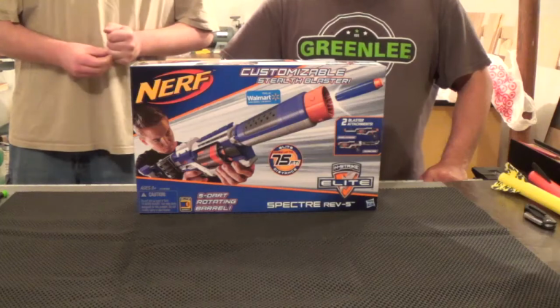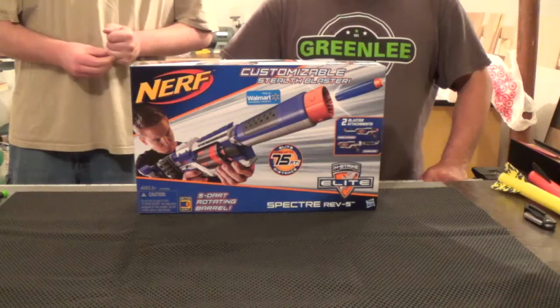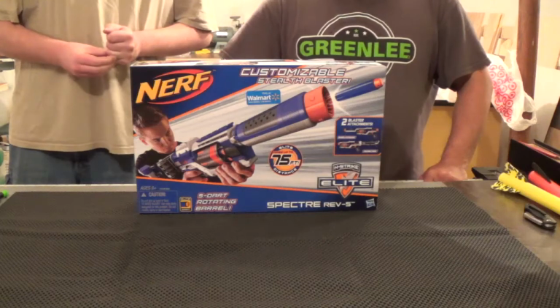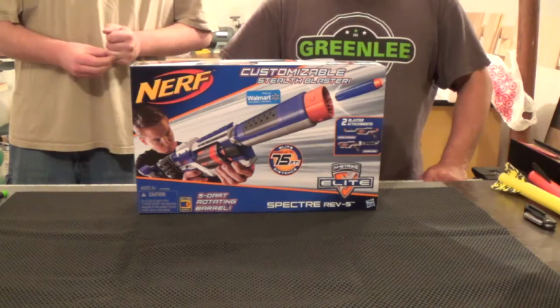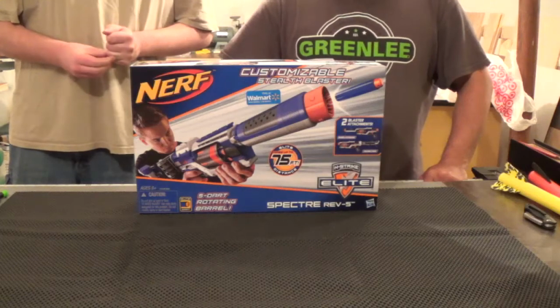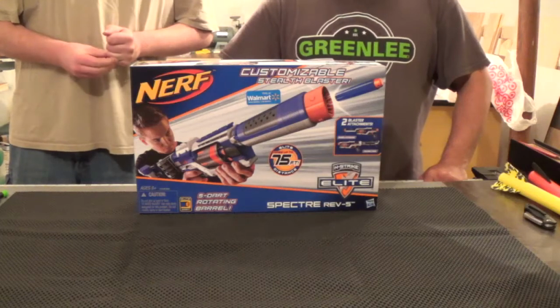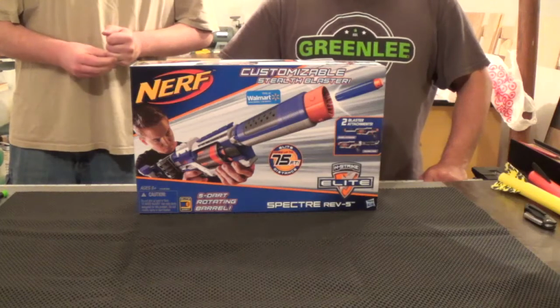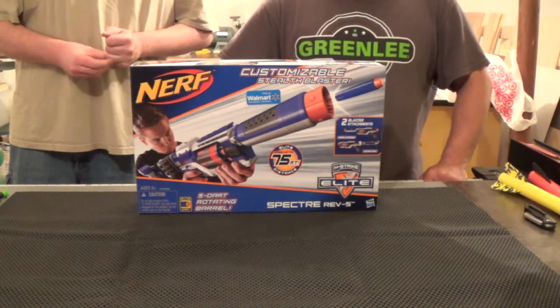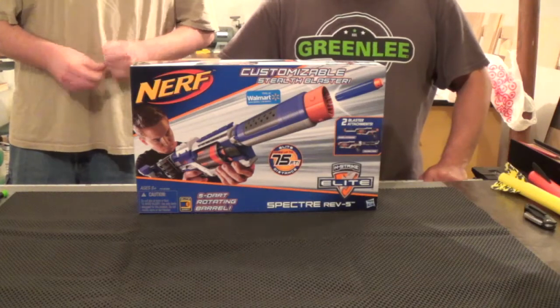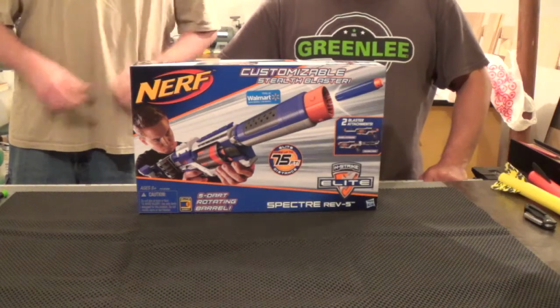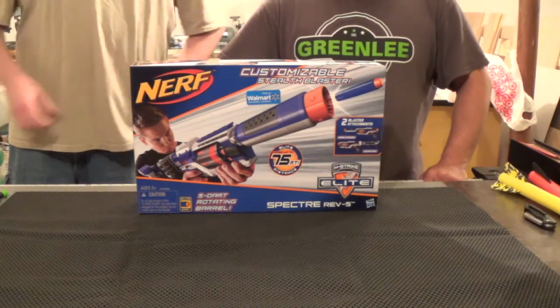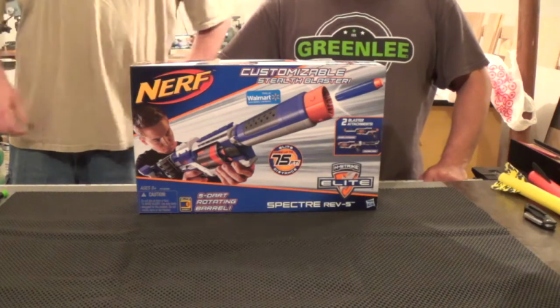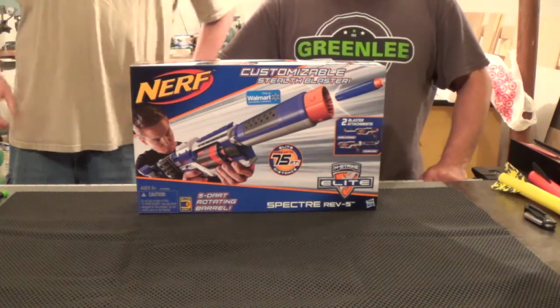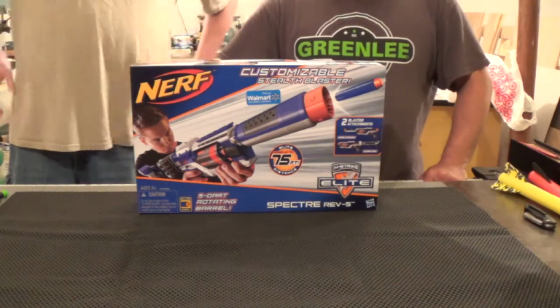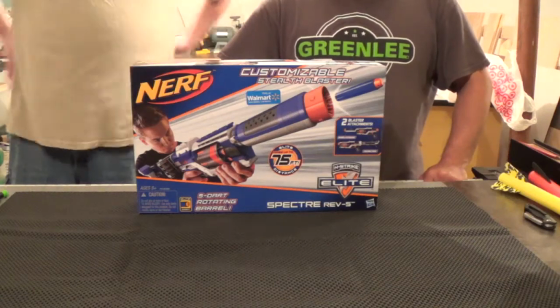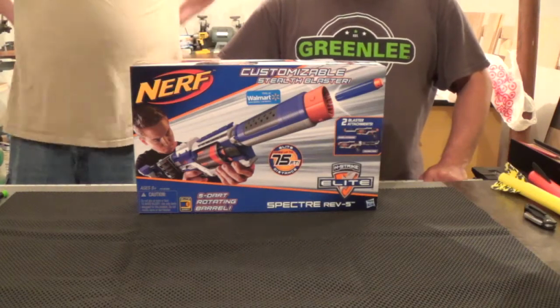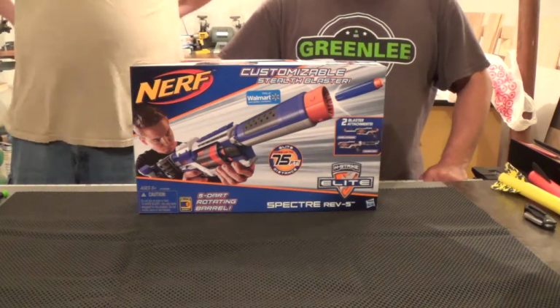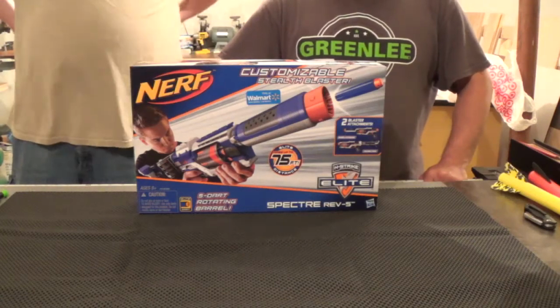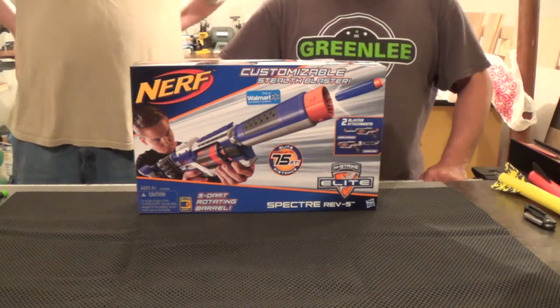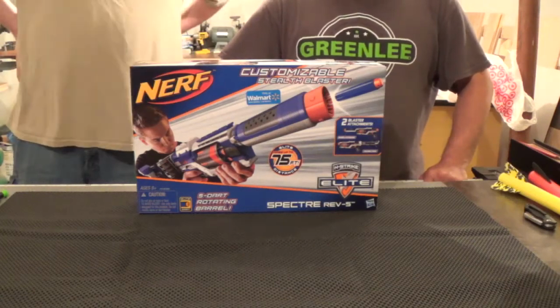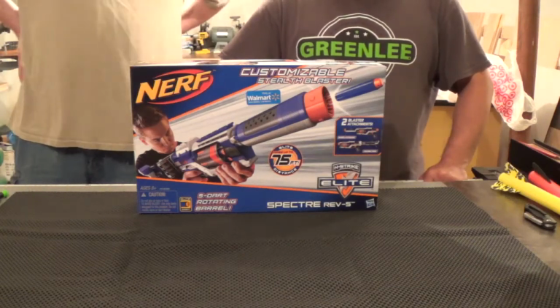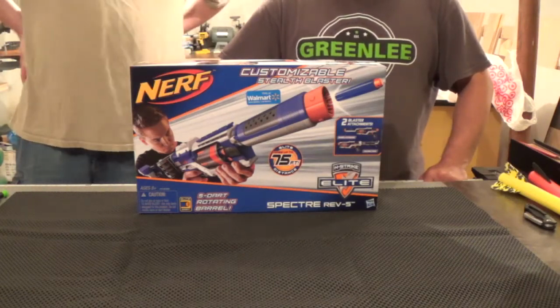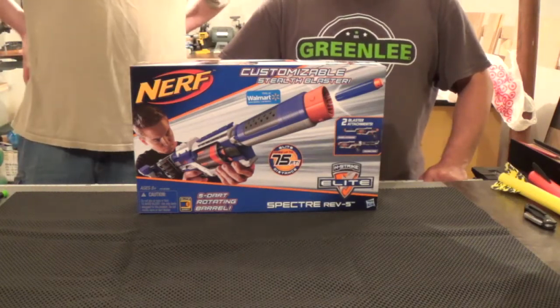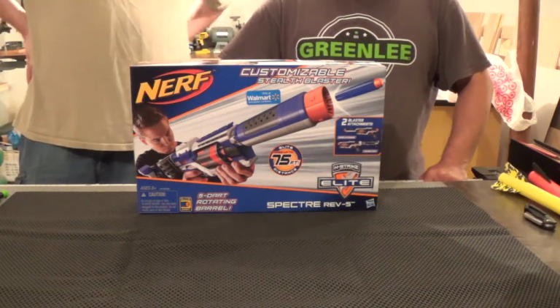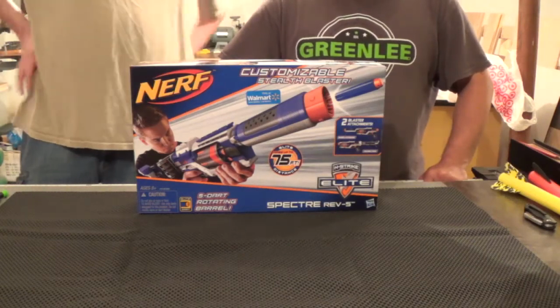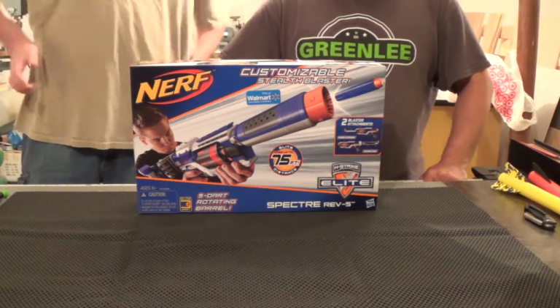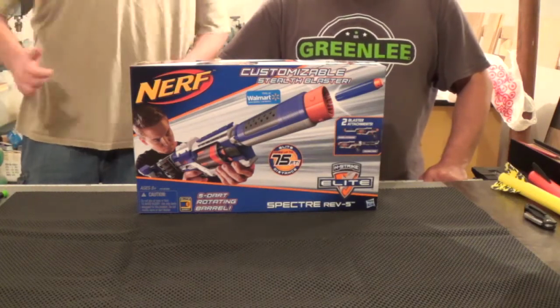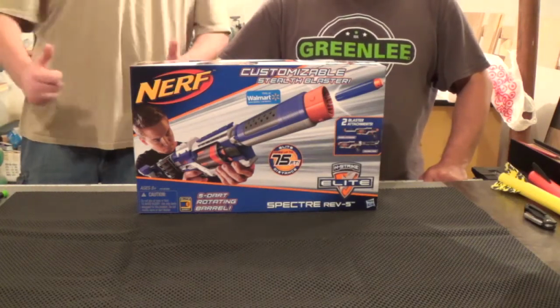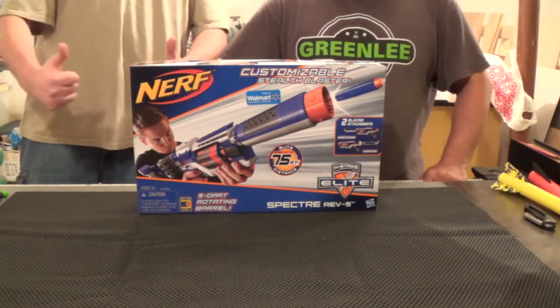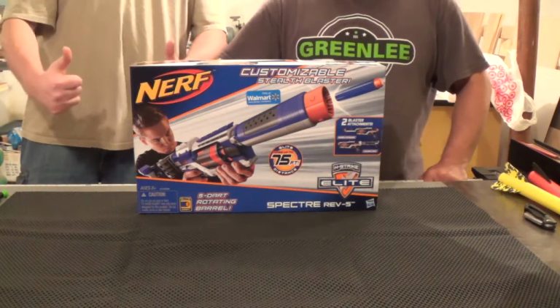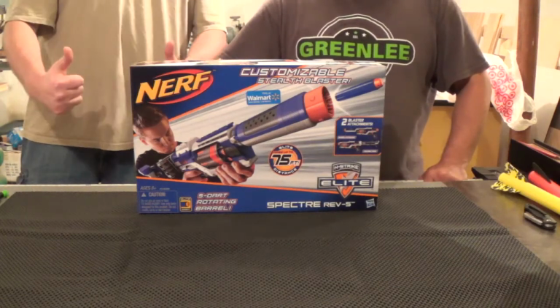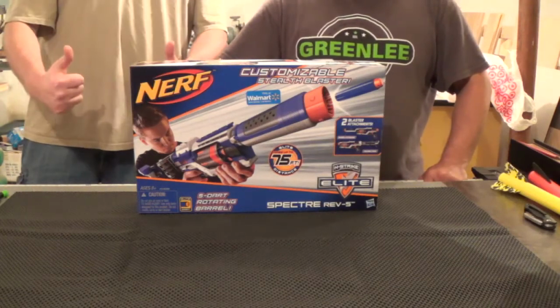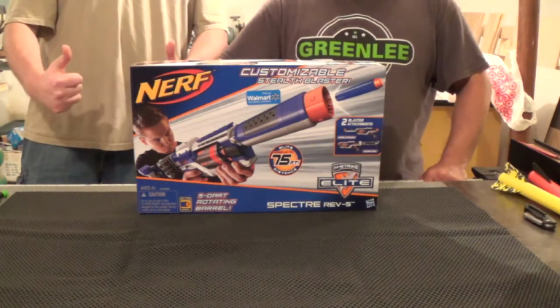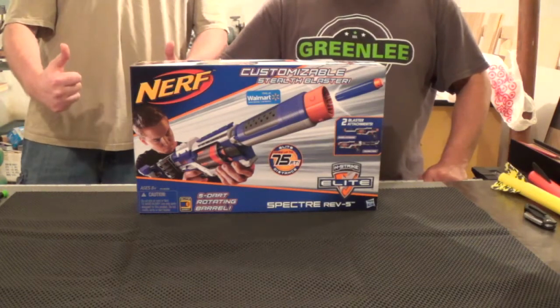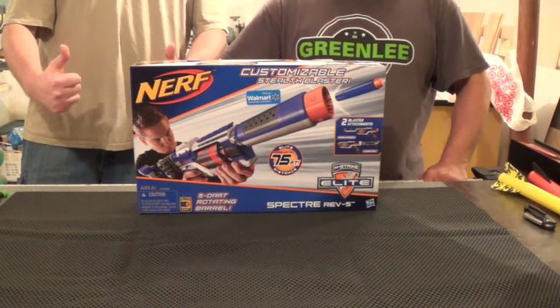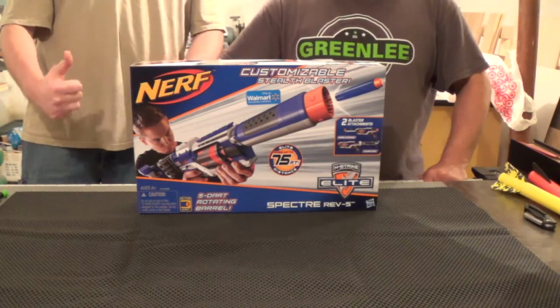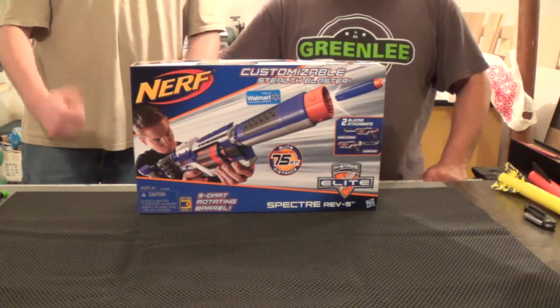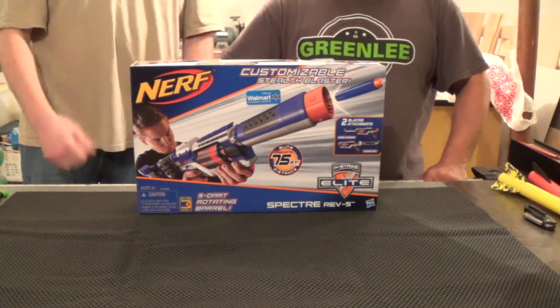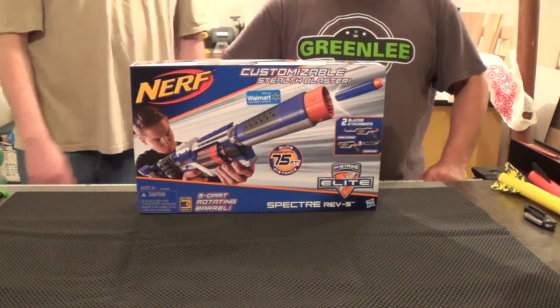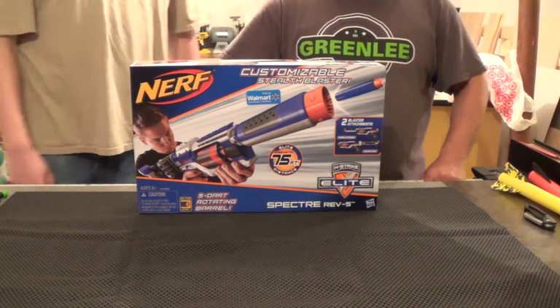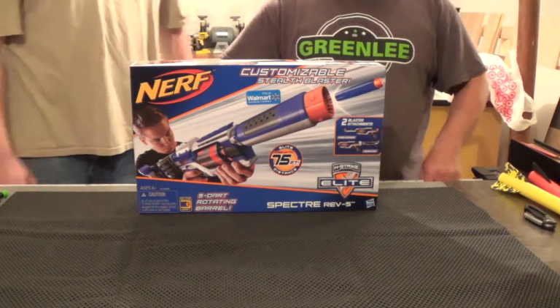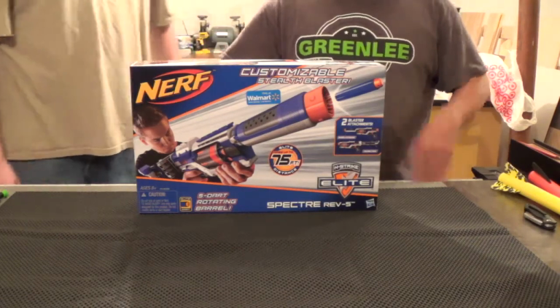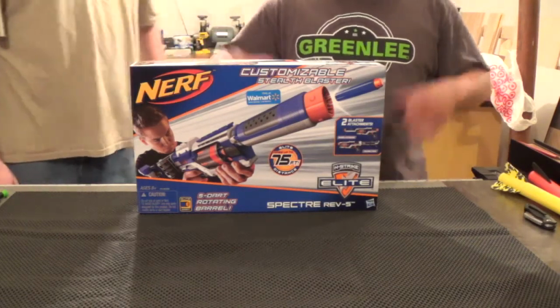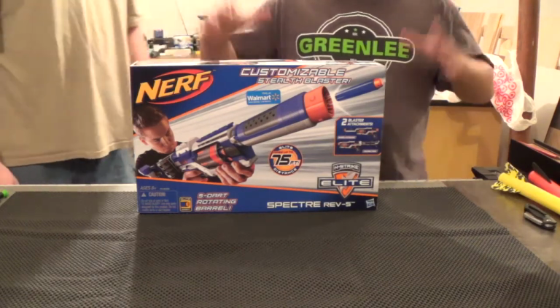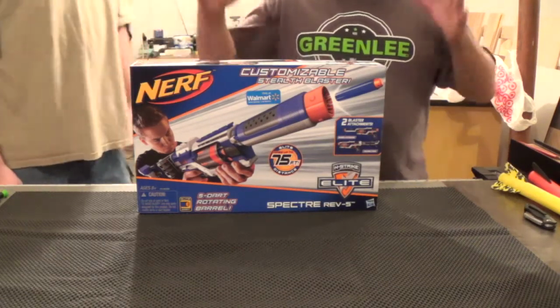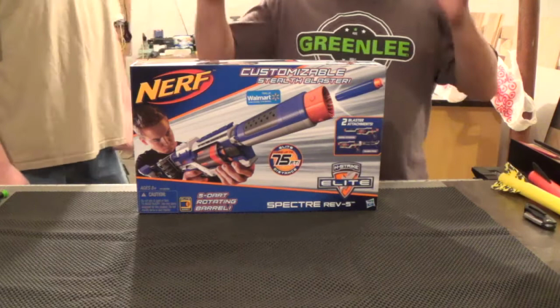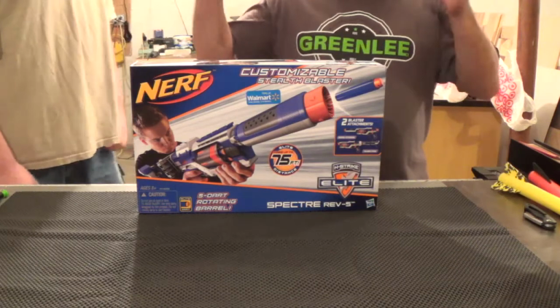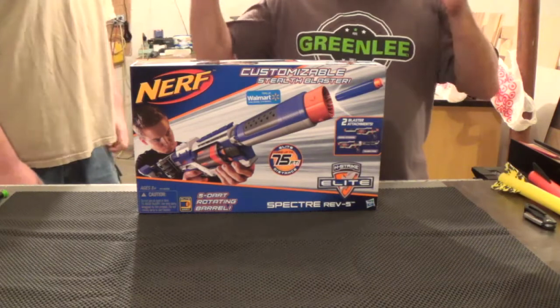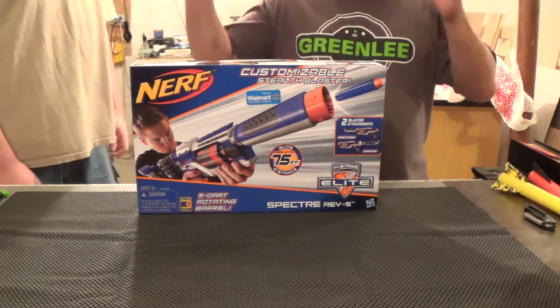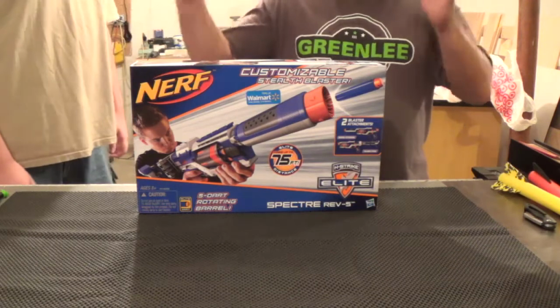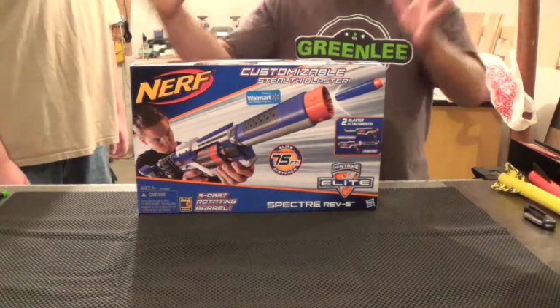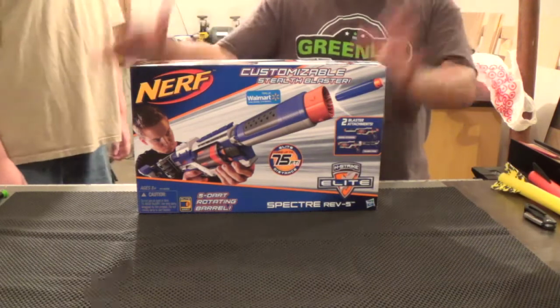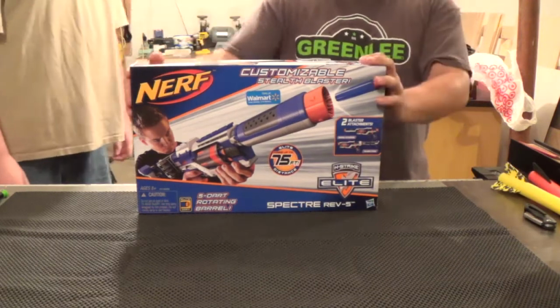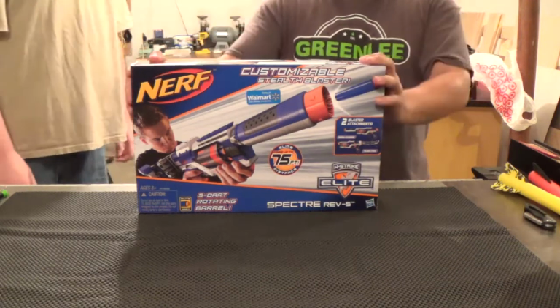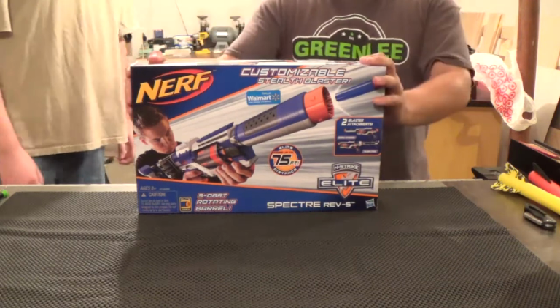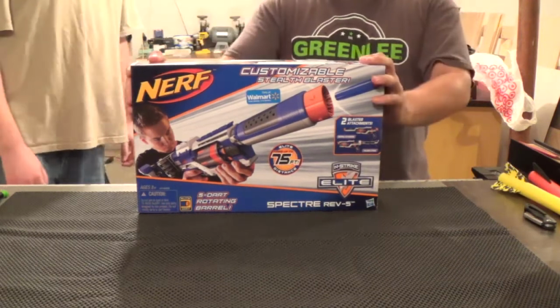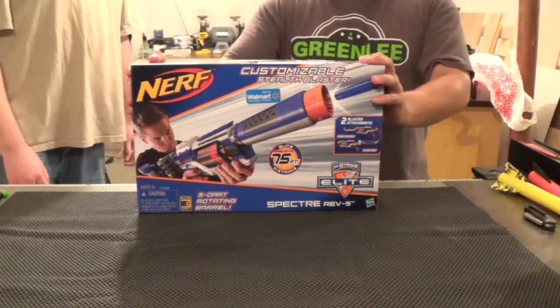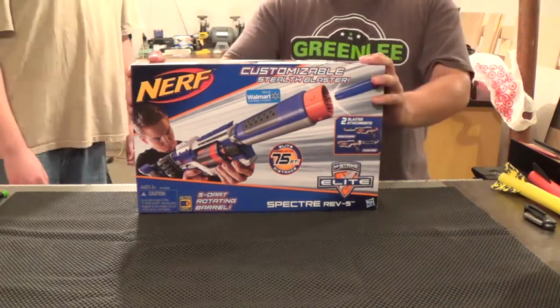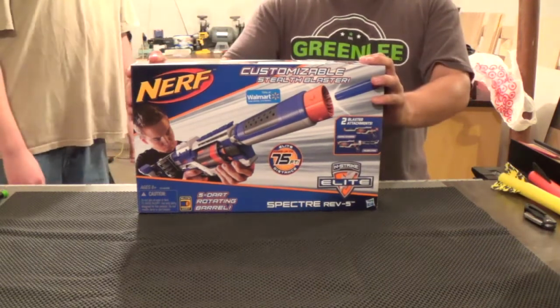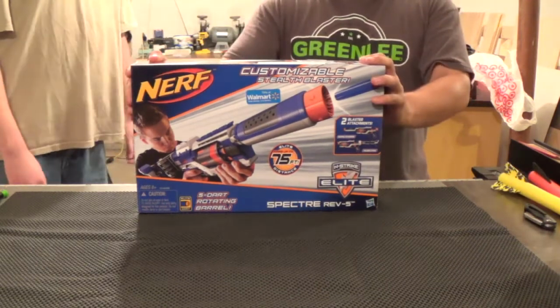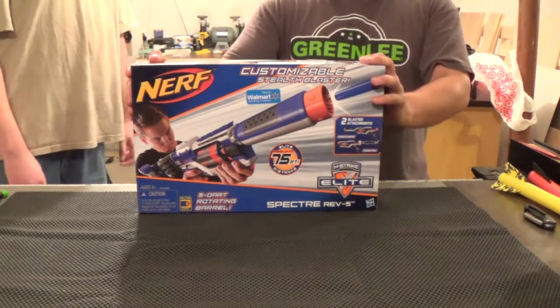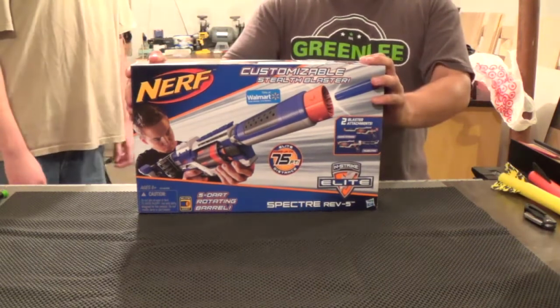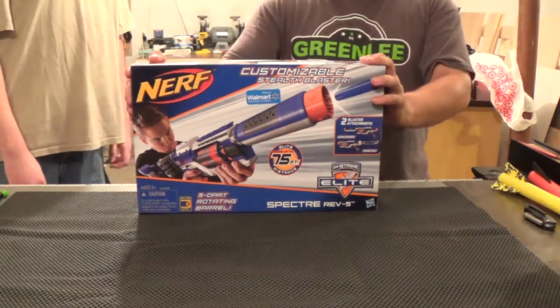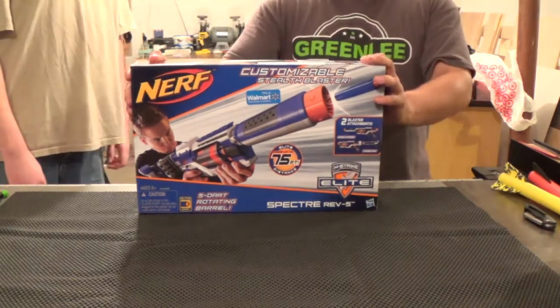Hello, Nerf fans. This is Charles and John from Containment Crew, and we are now reviewing the Elite Spectre.